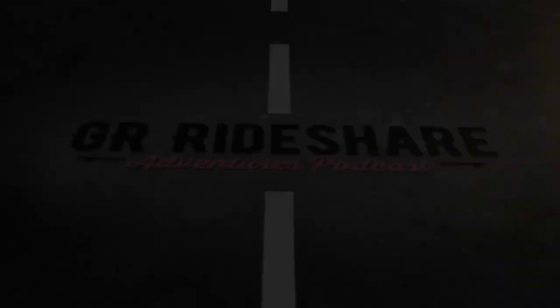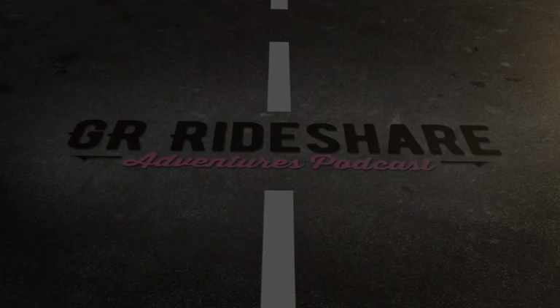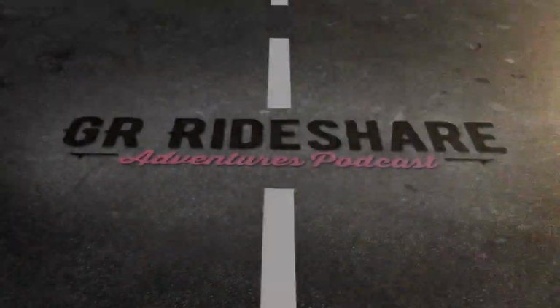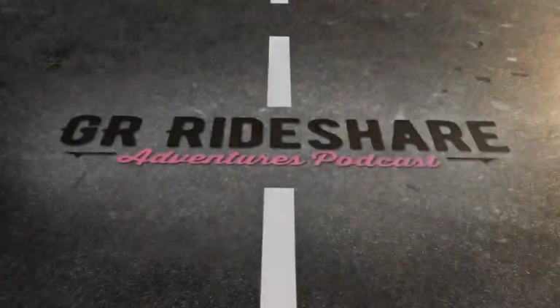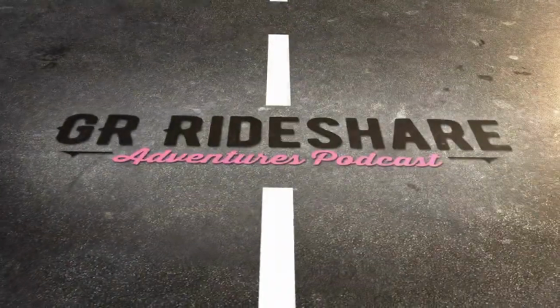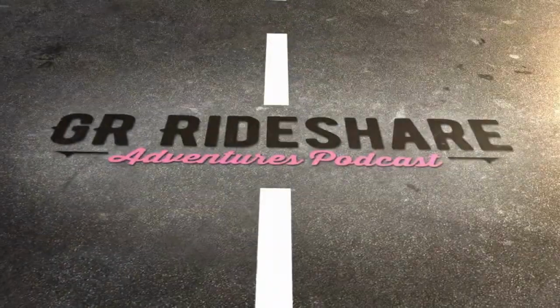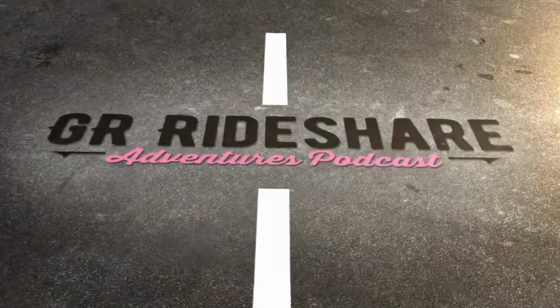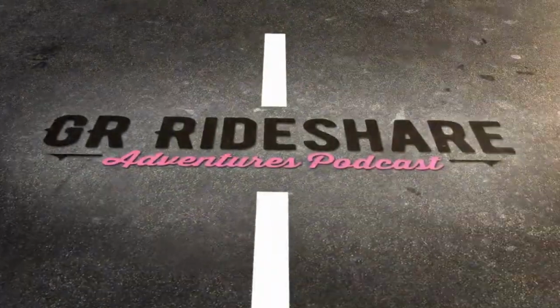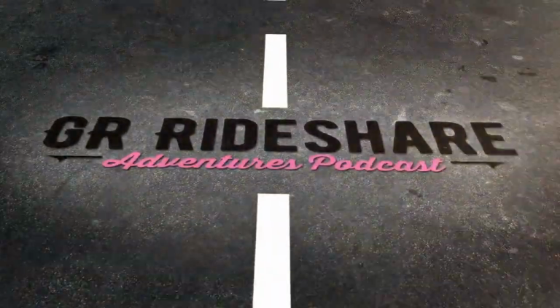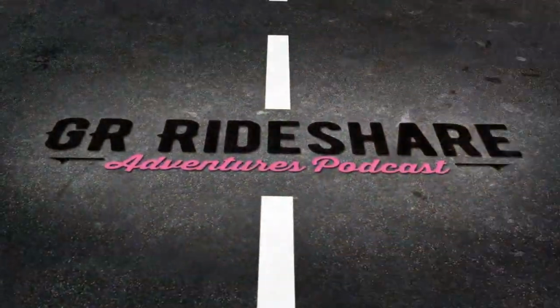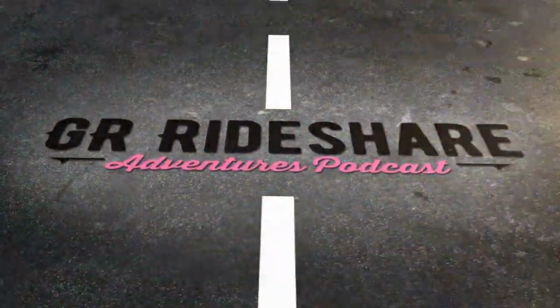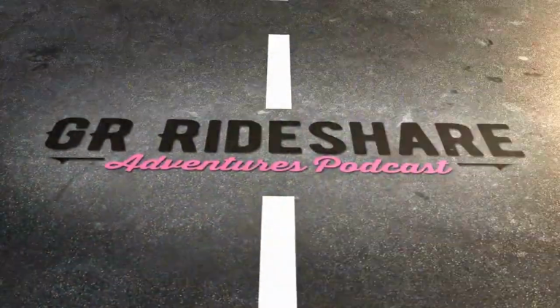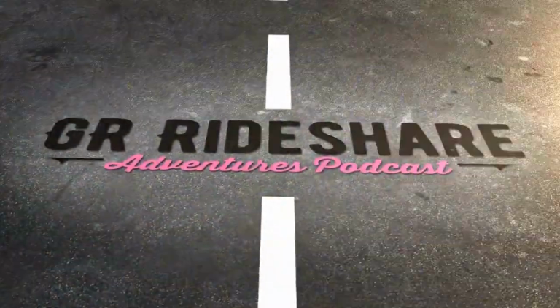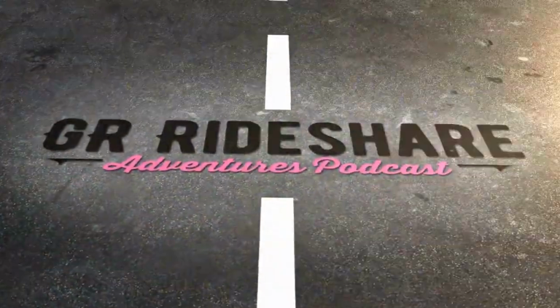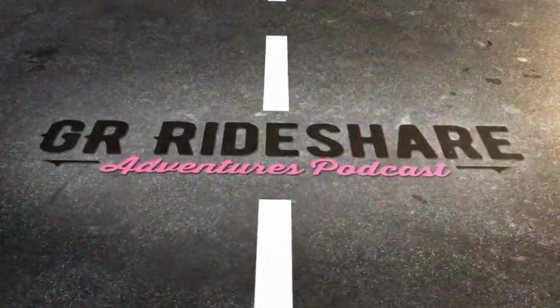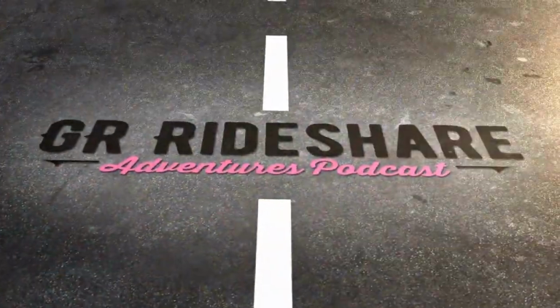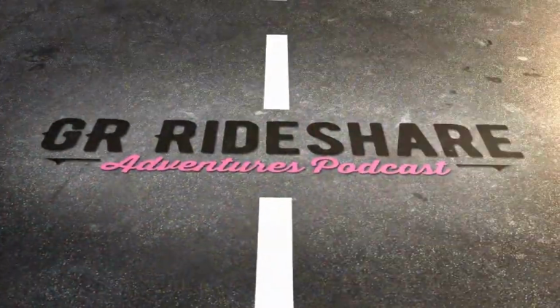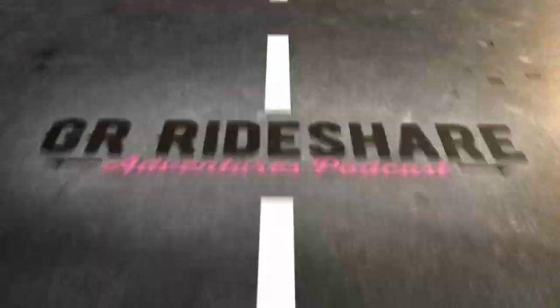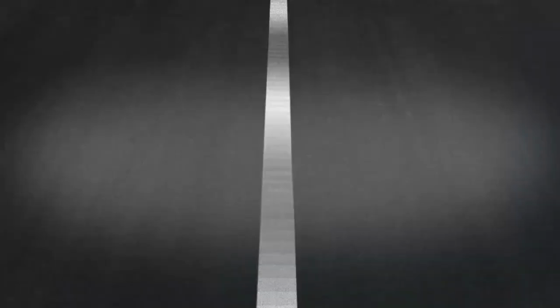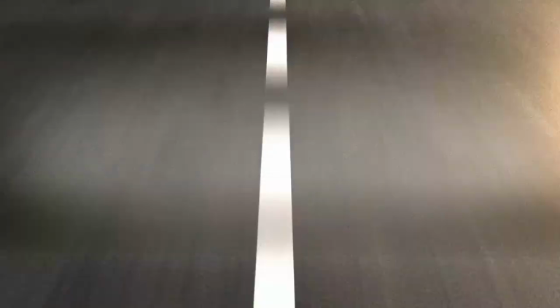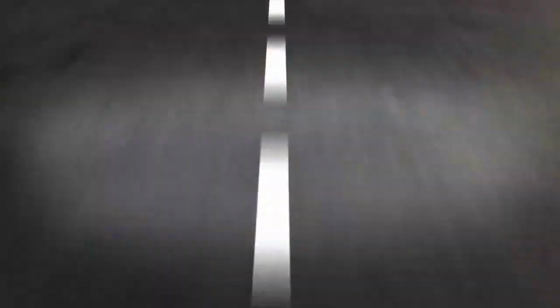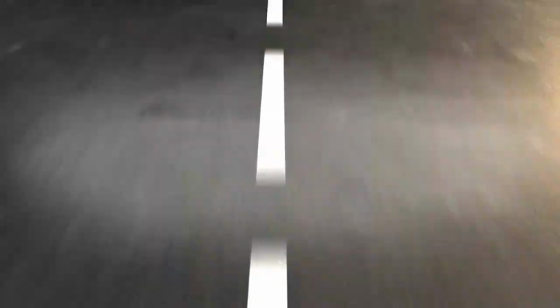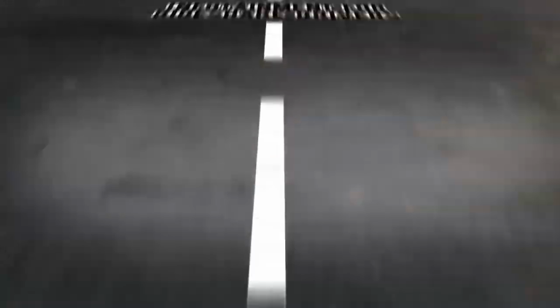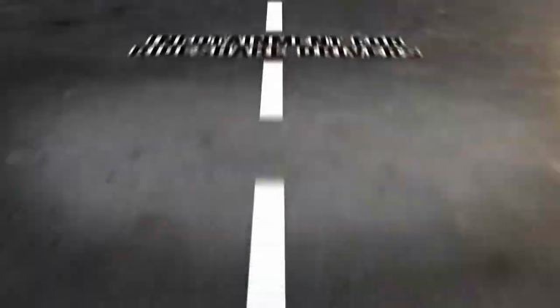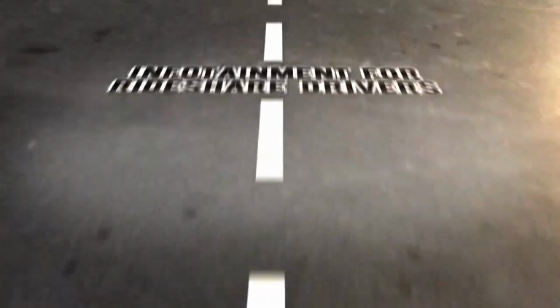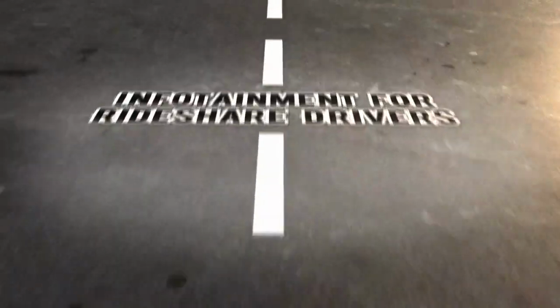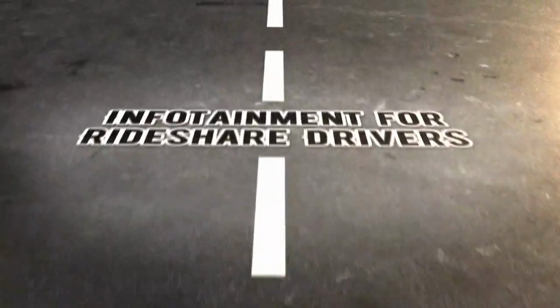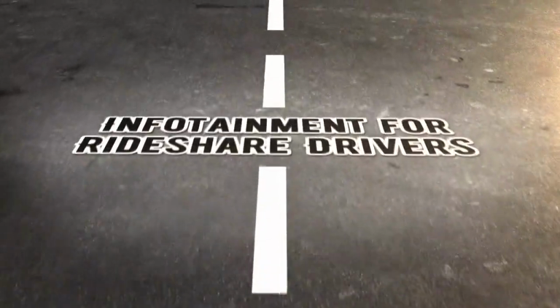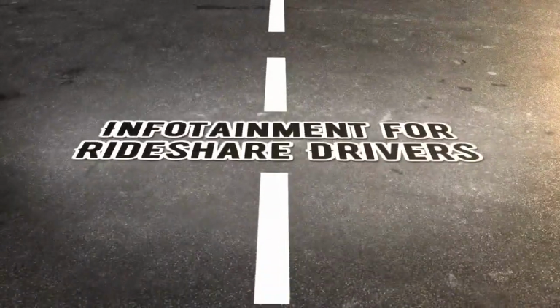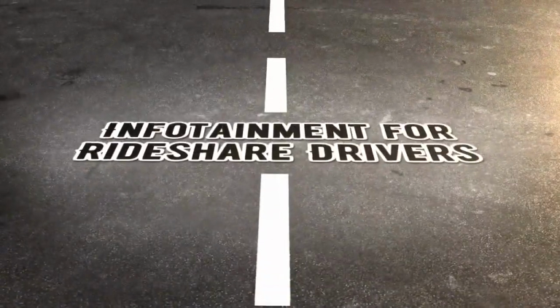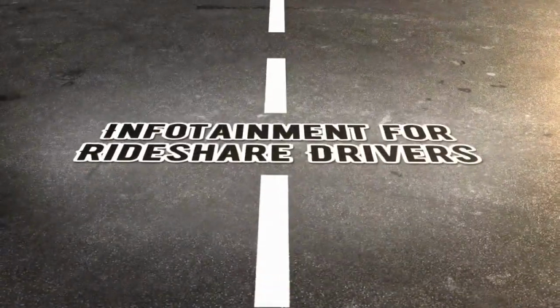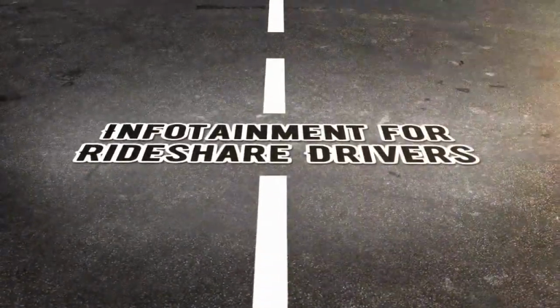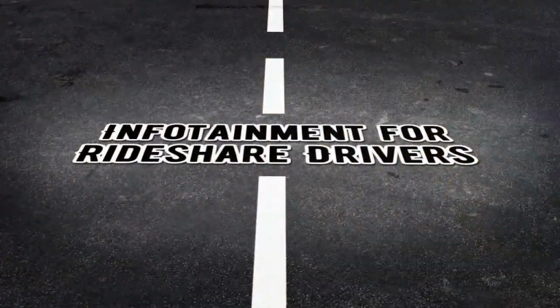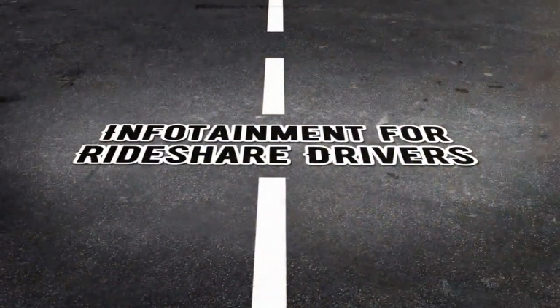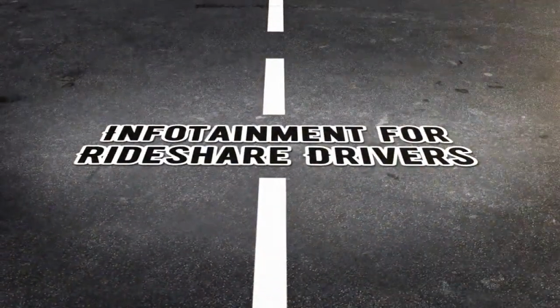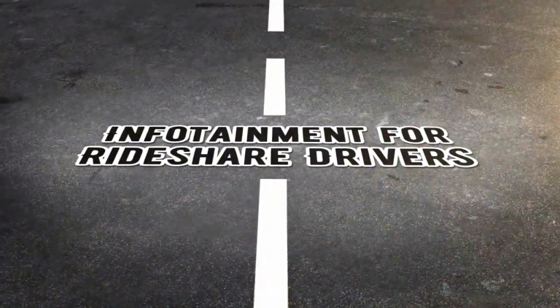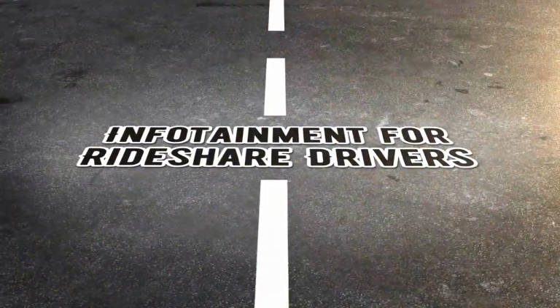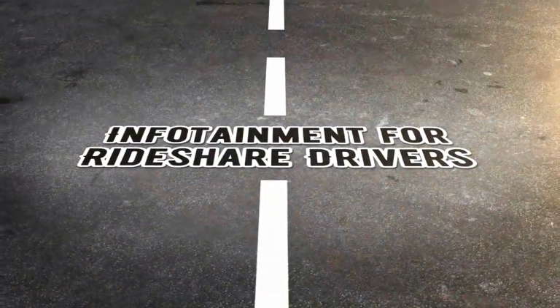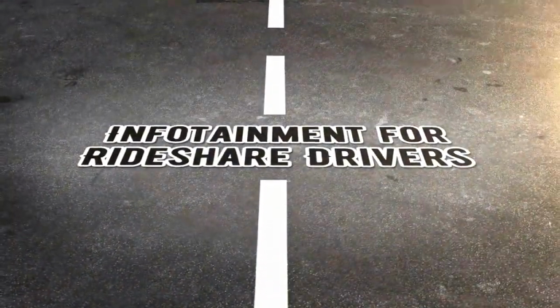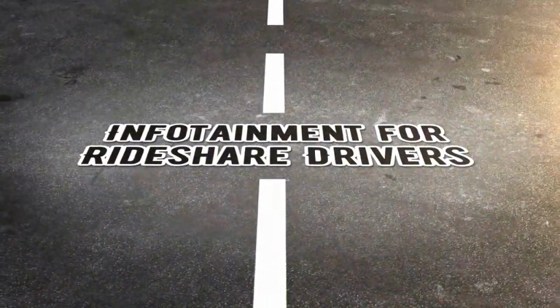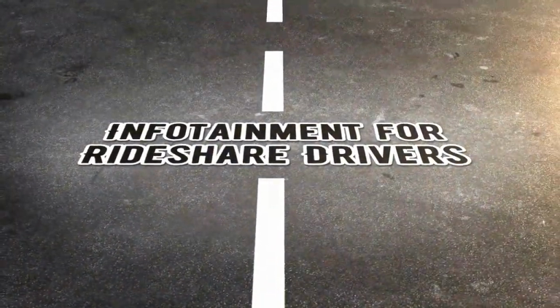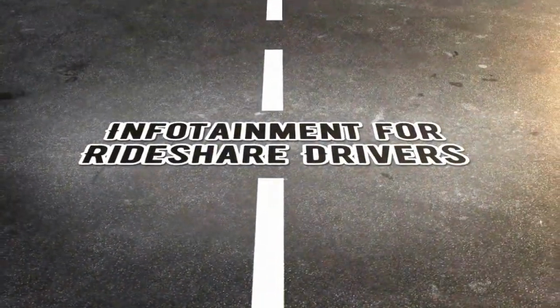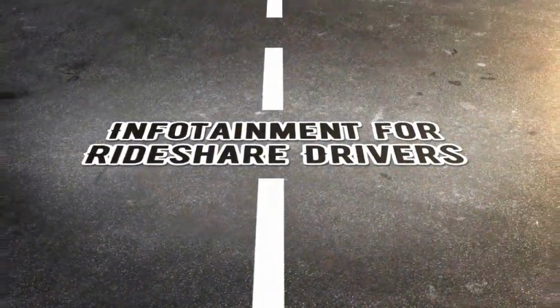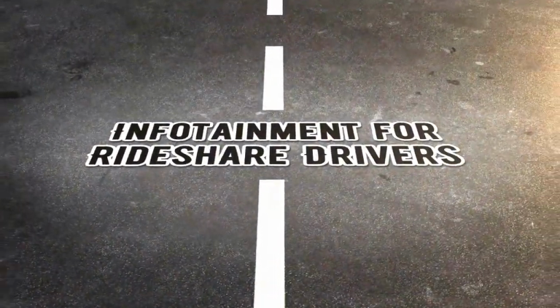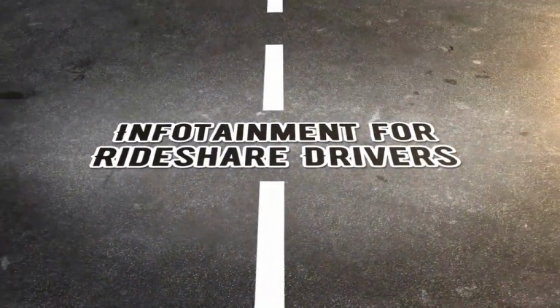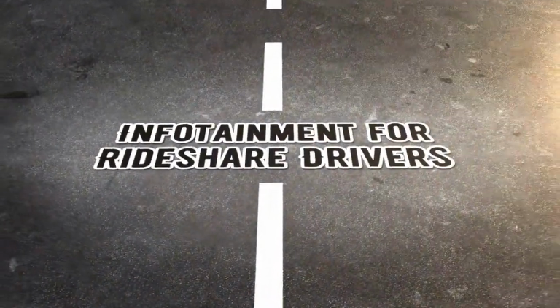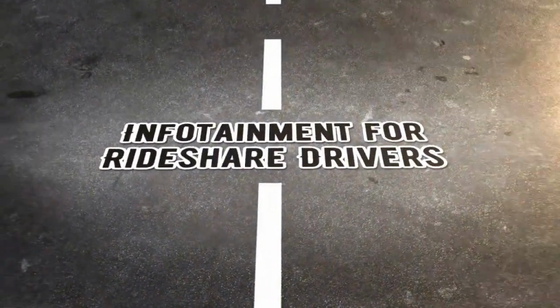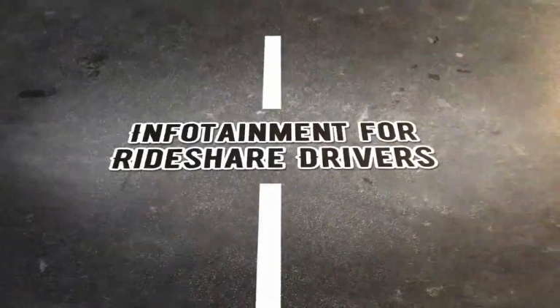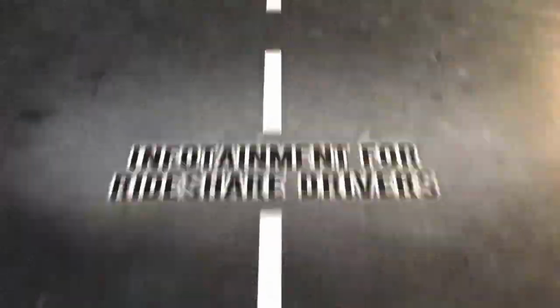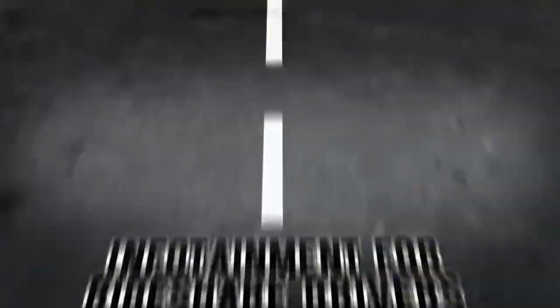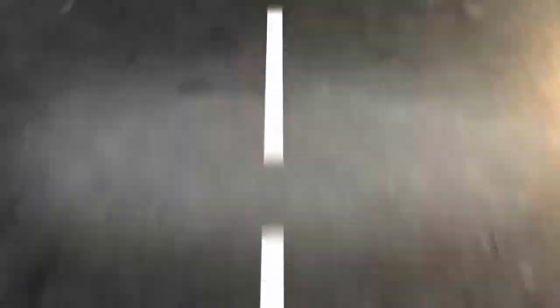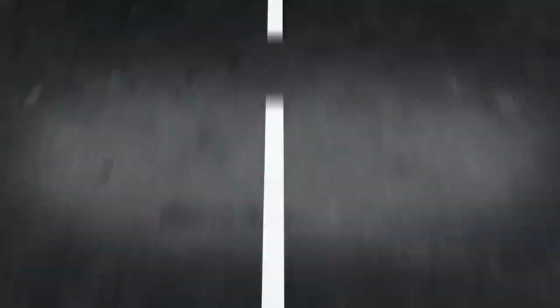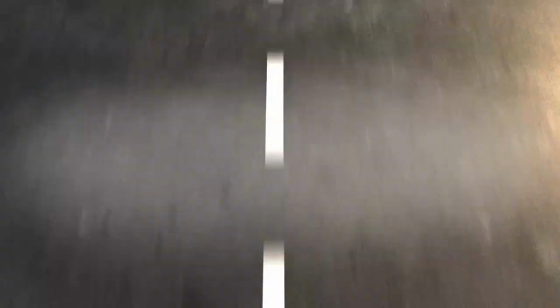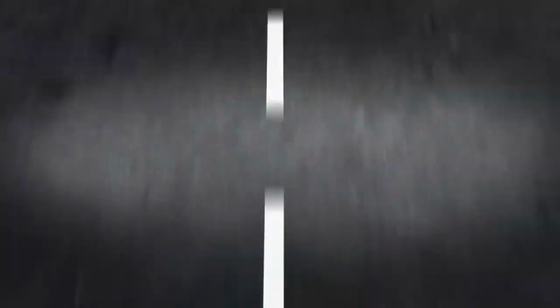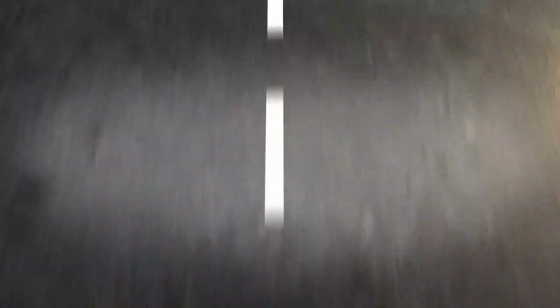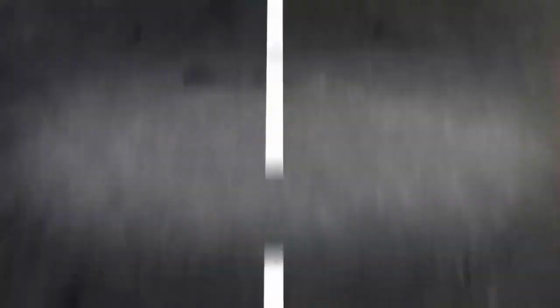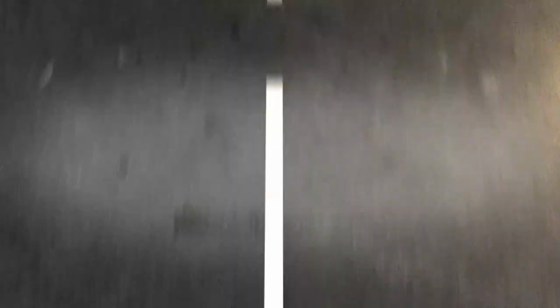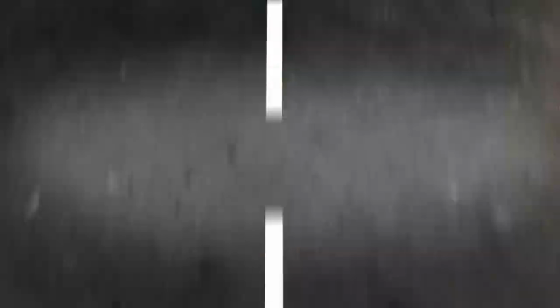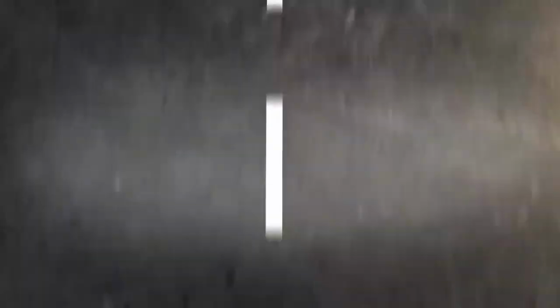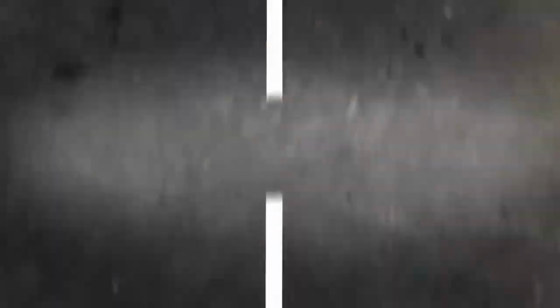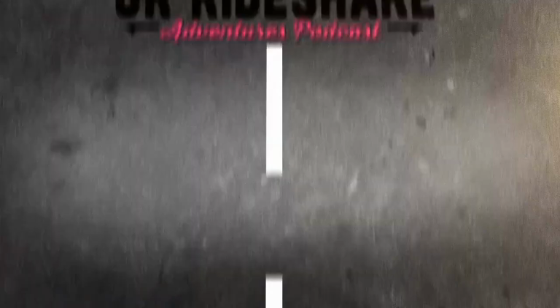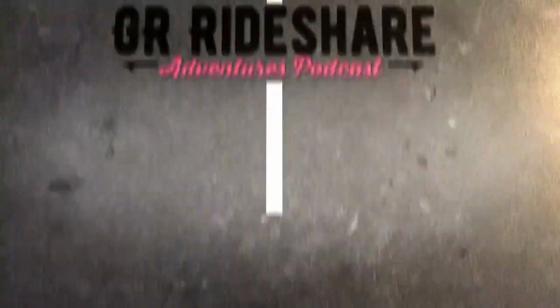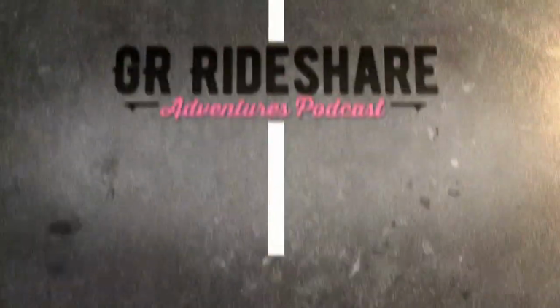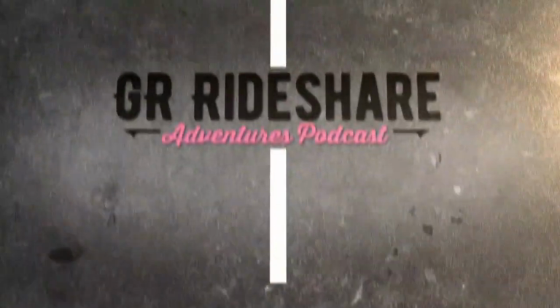Welcome to the GR Rideshare Adventures podcast. Rideshare infotainment for the new driver, old driver, and everyone in between.